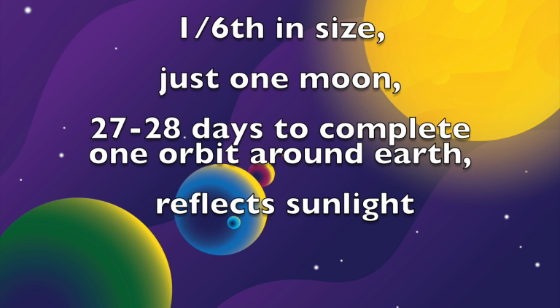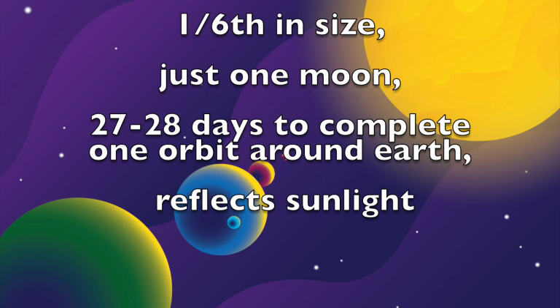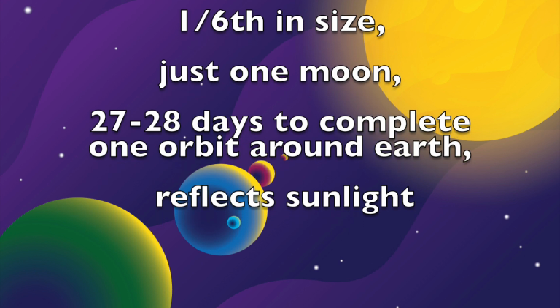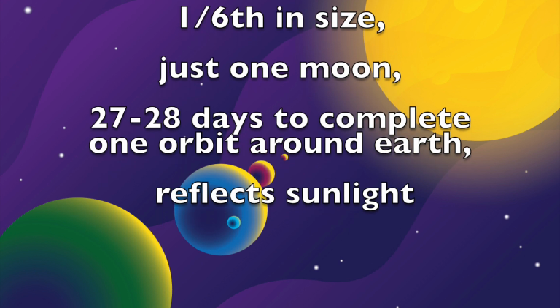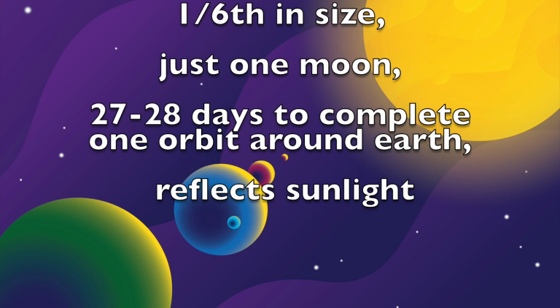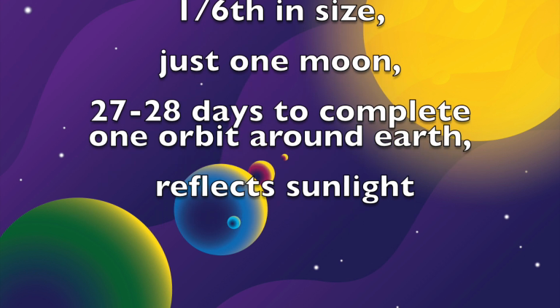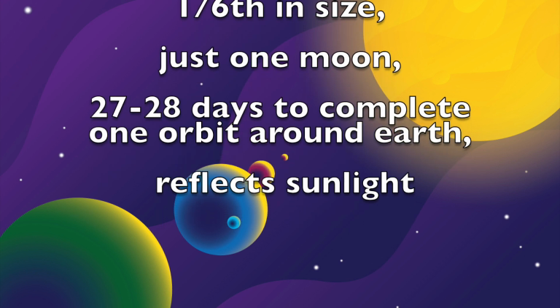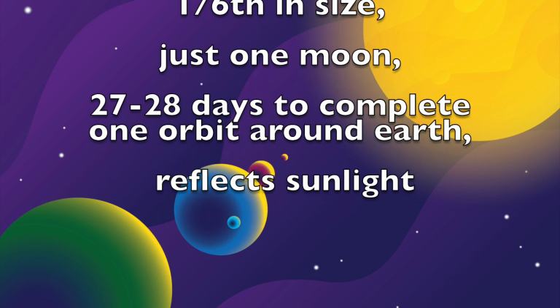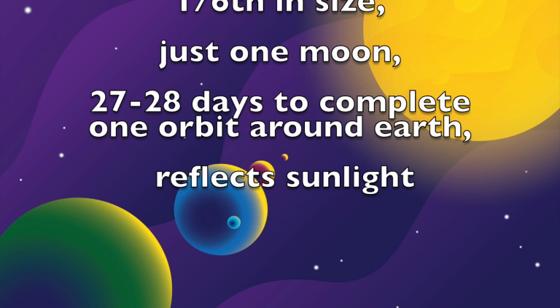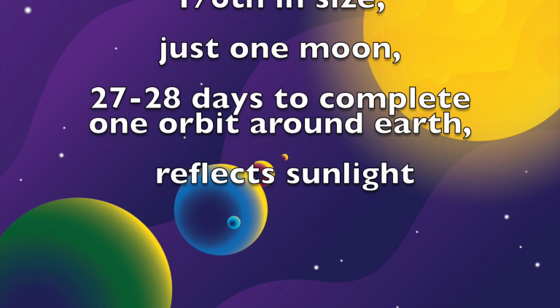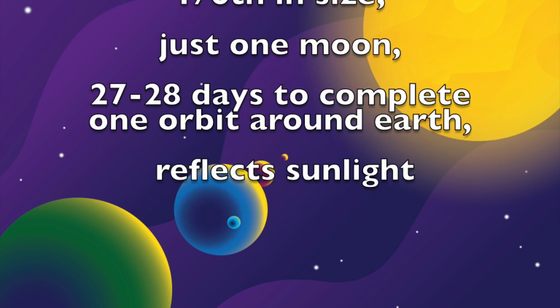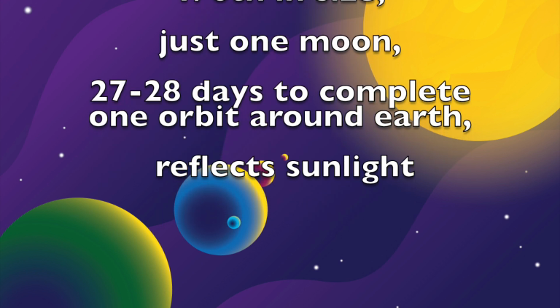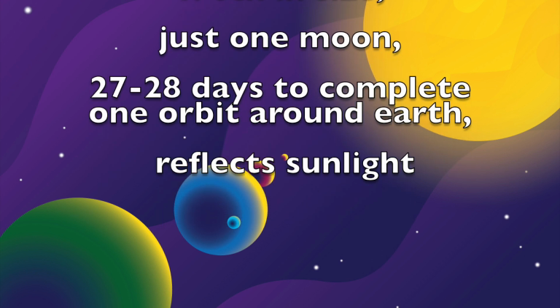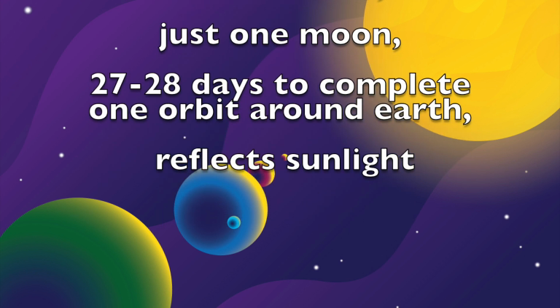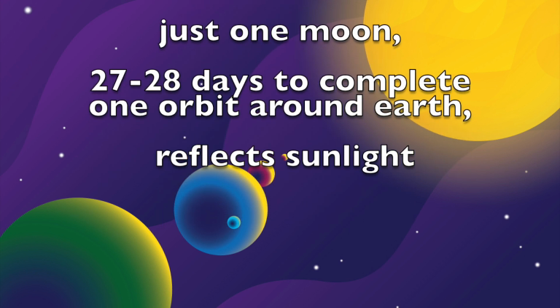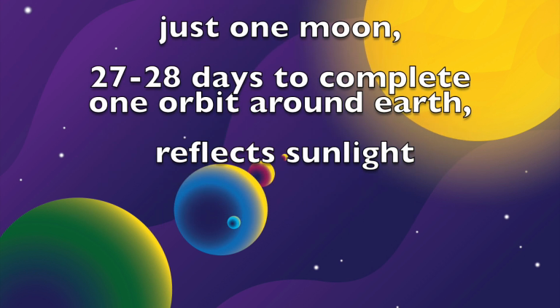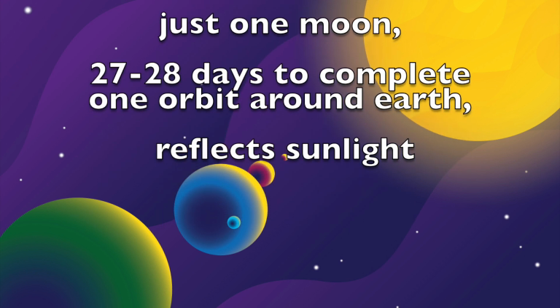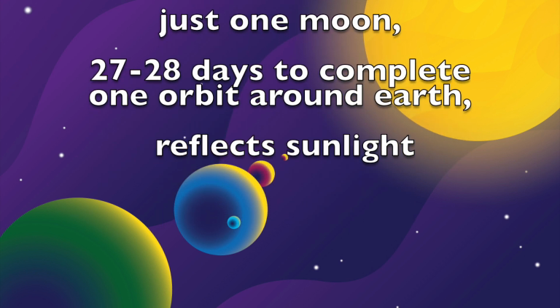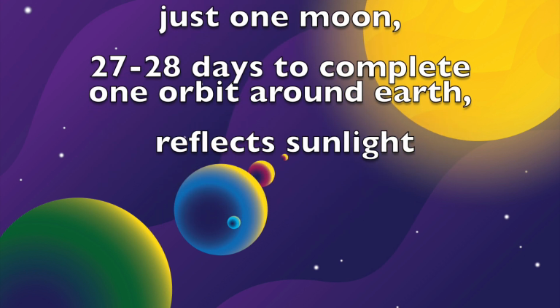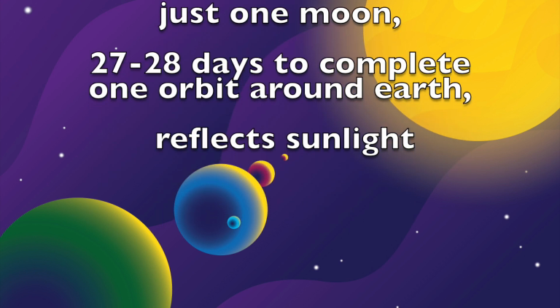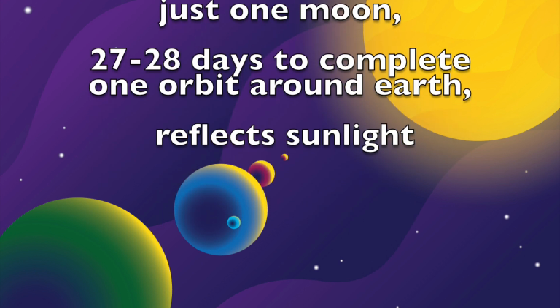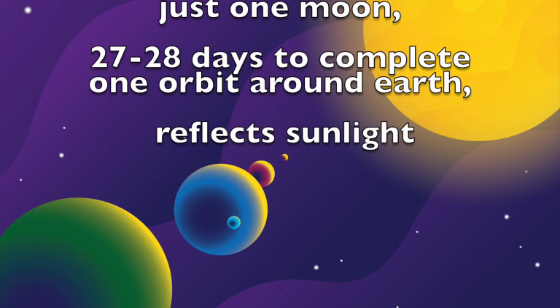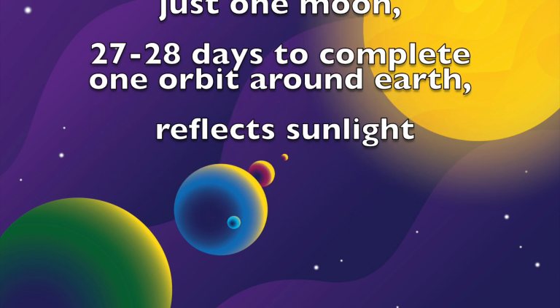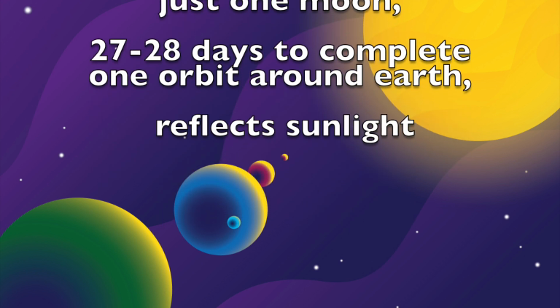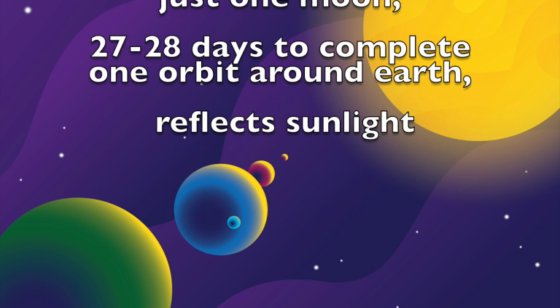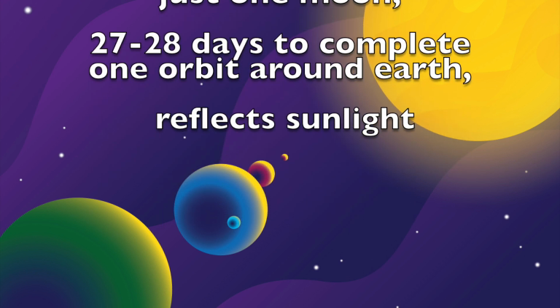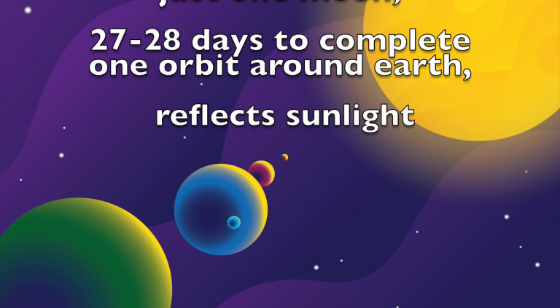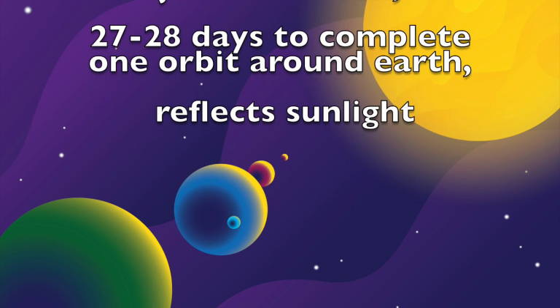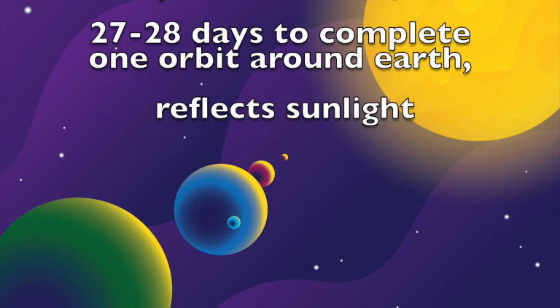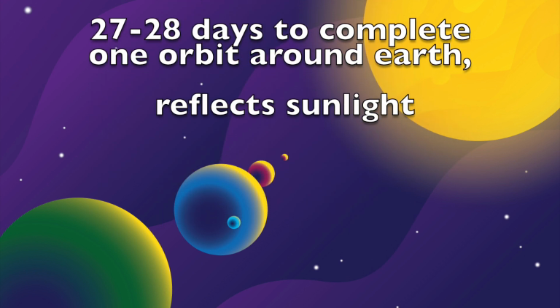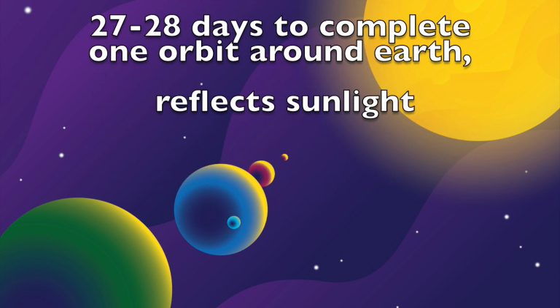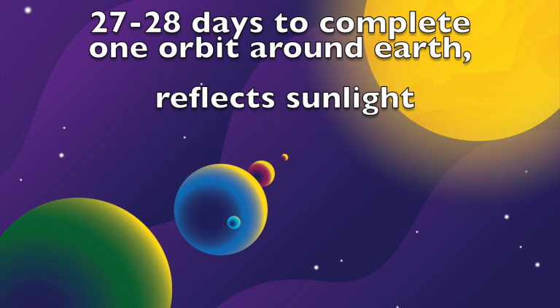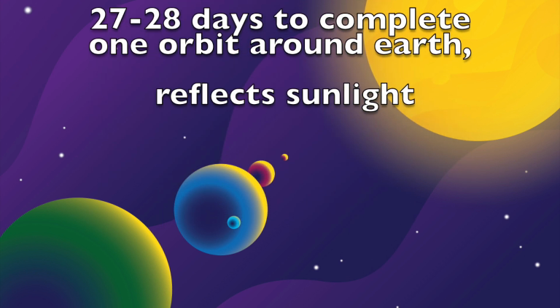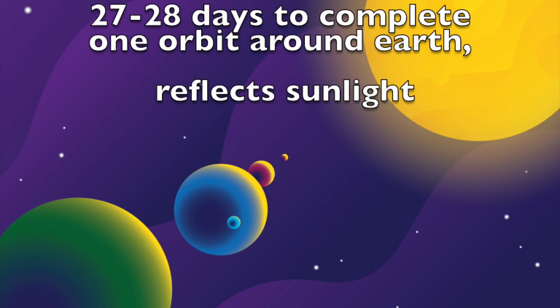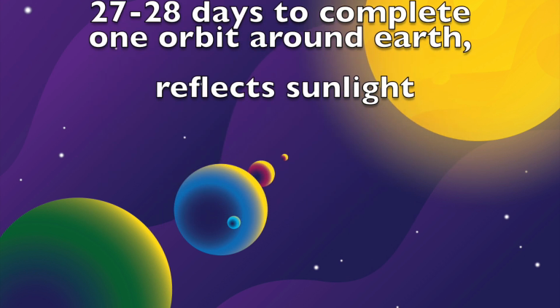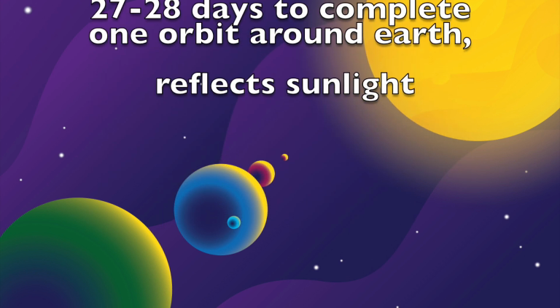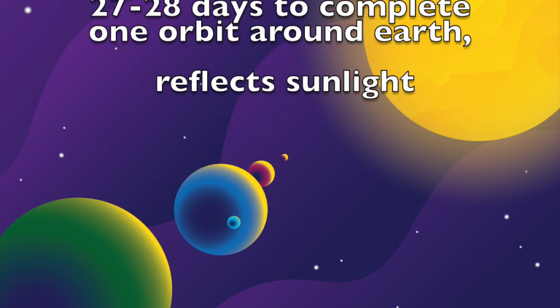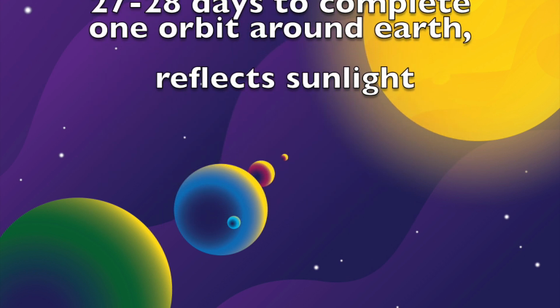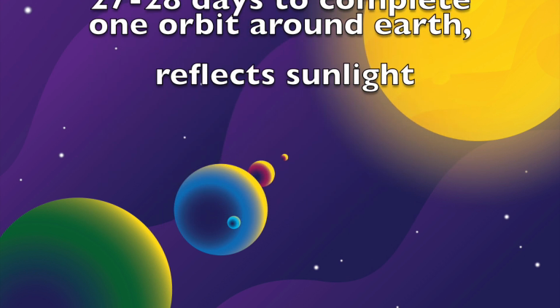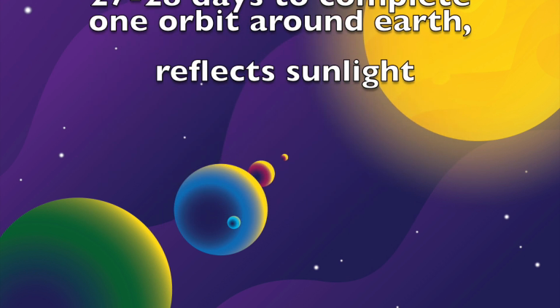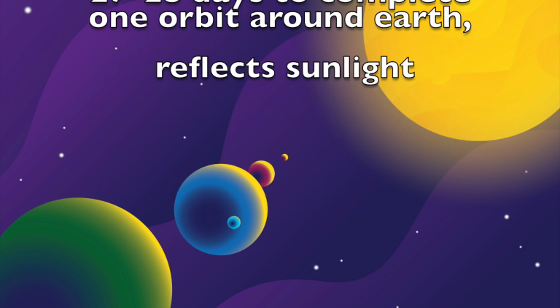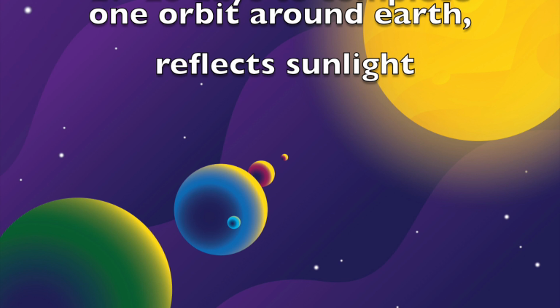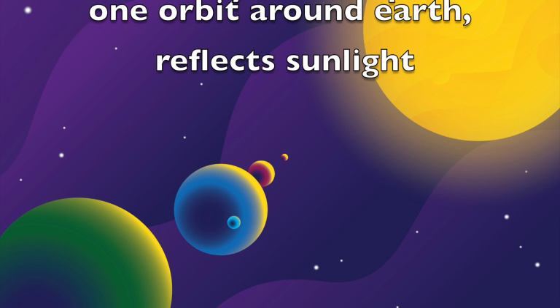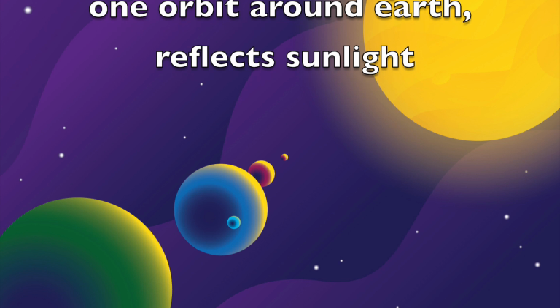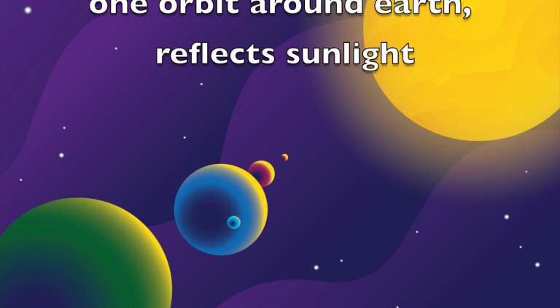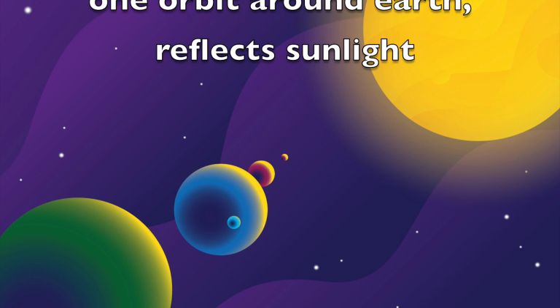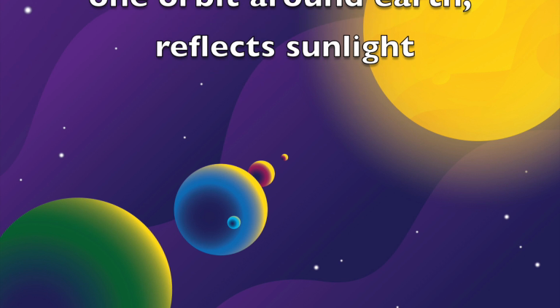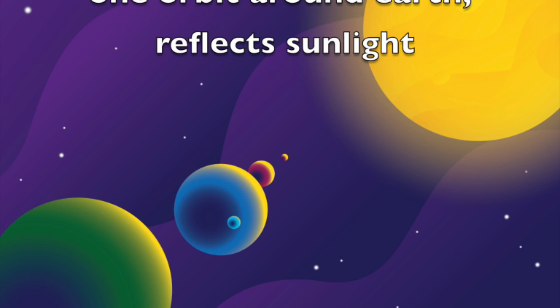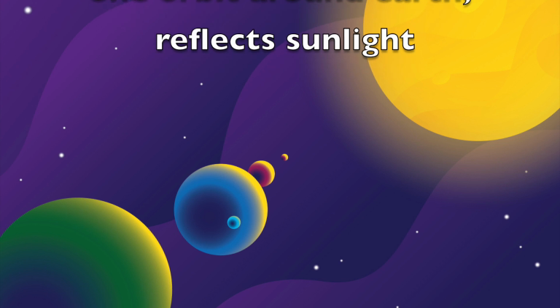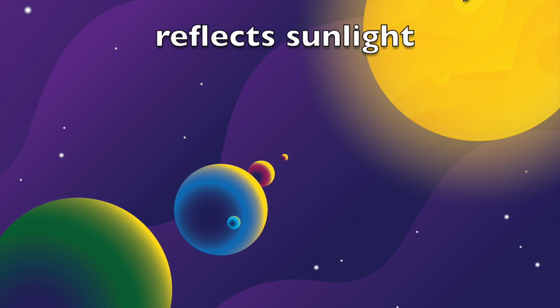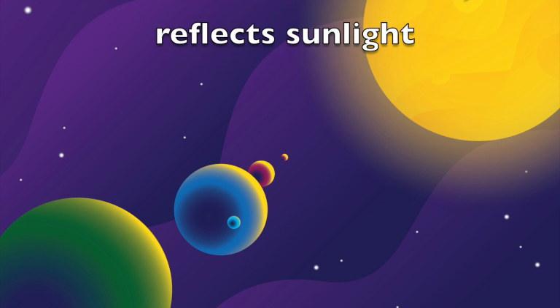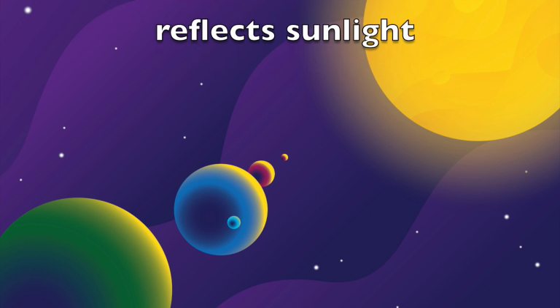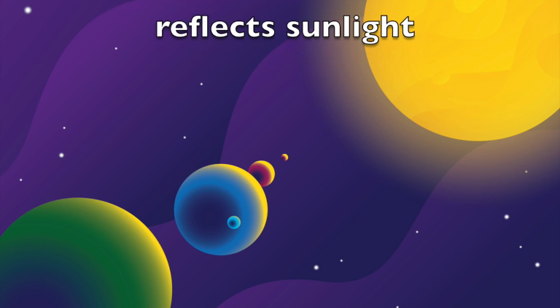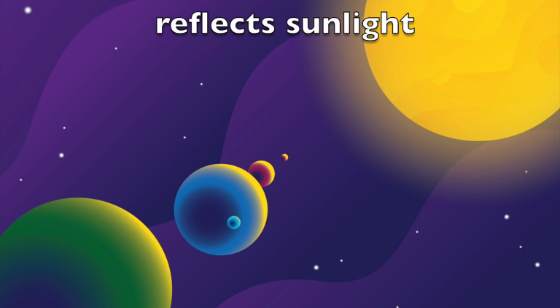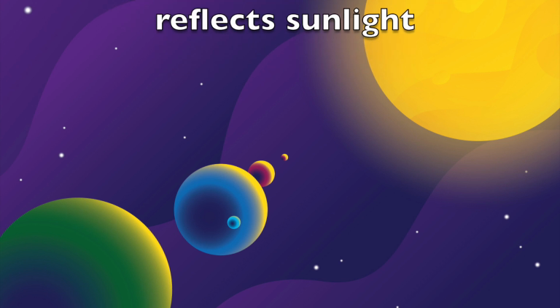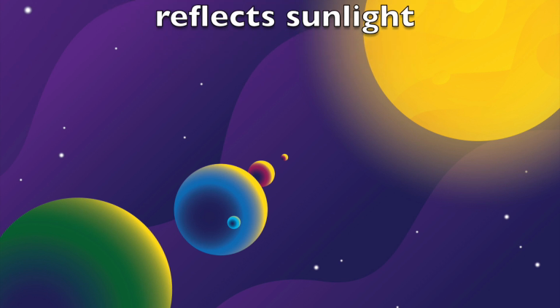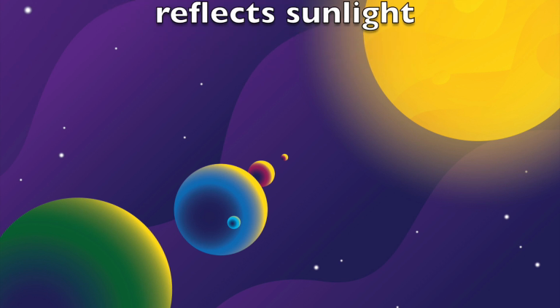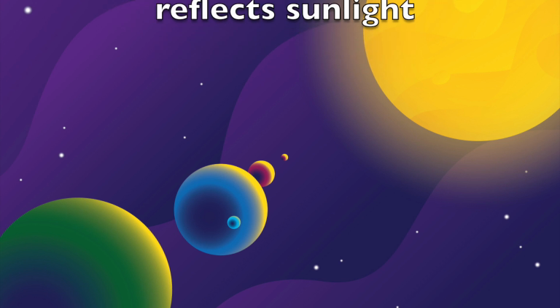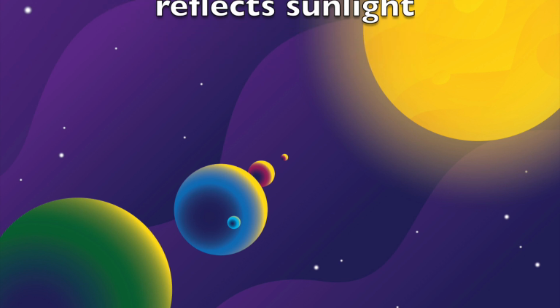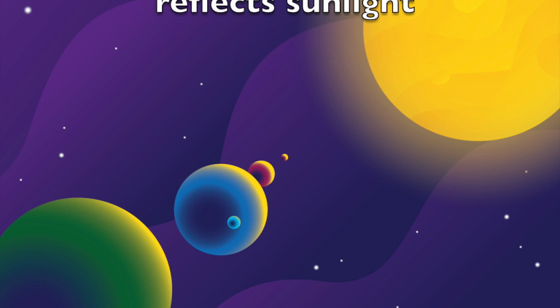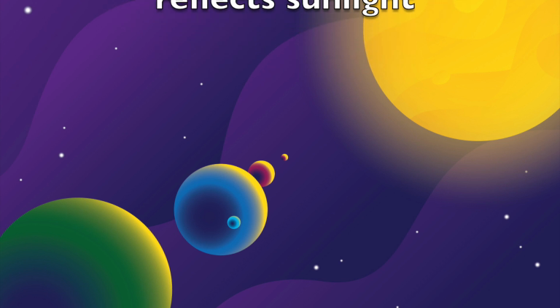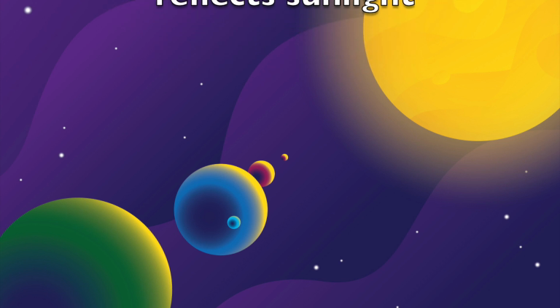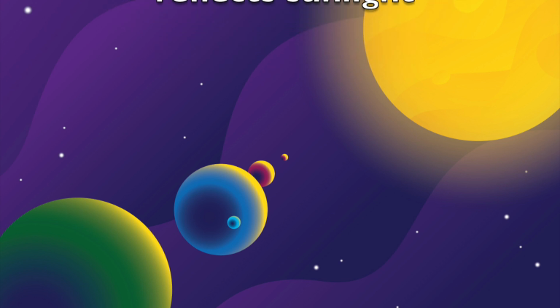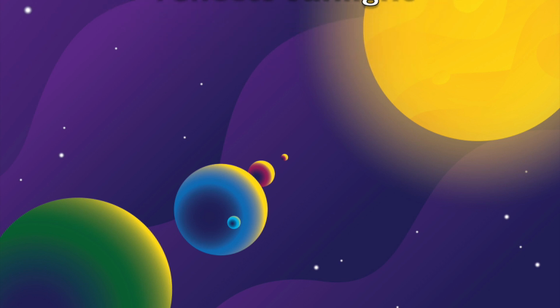The Moon is a non-illuminating object; however, it reflects the light of the Sun. This reflection makes the Moon visible at night.